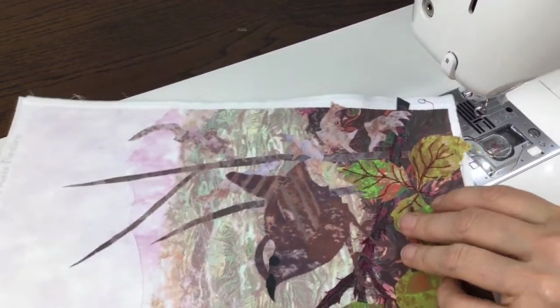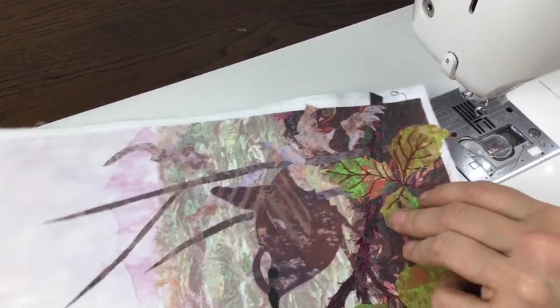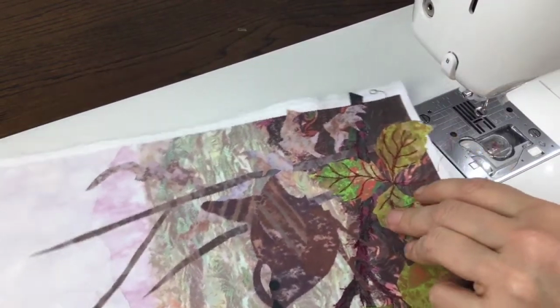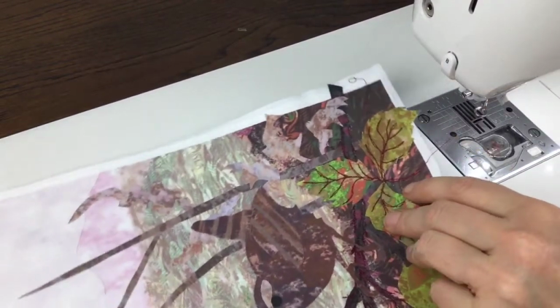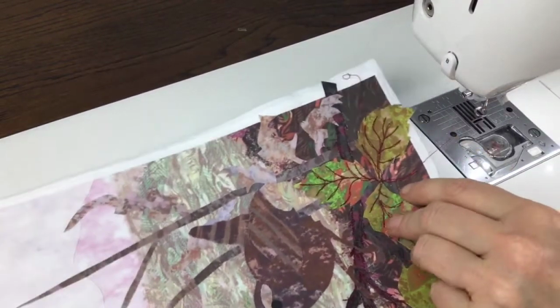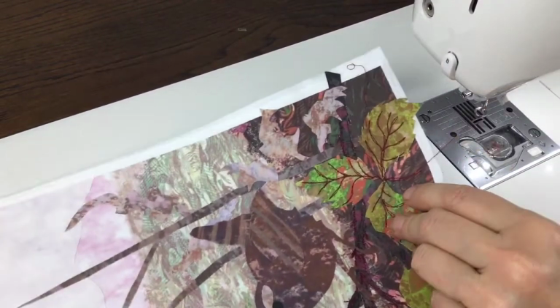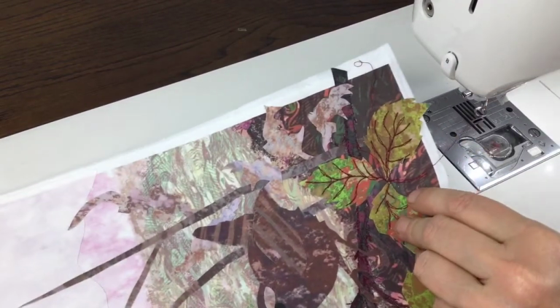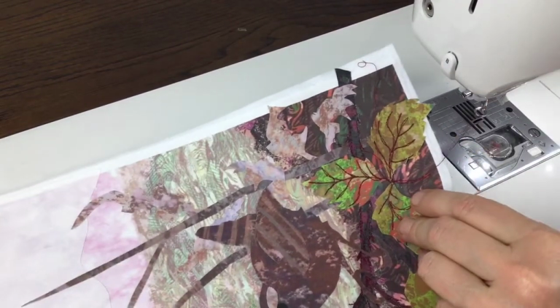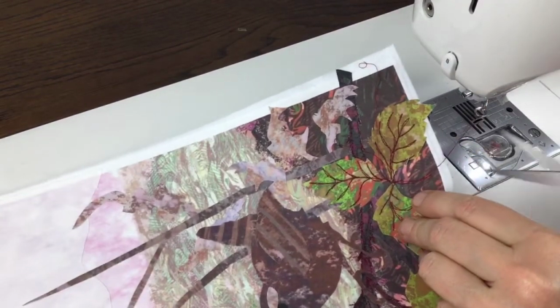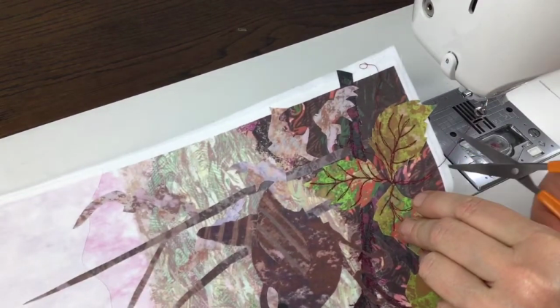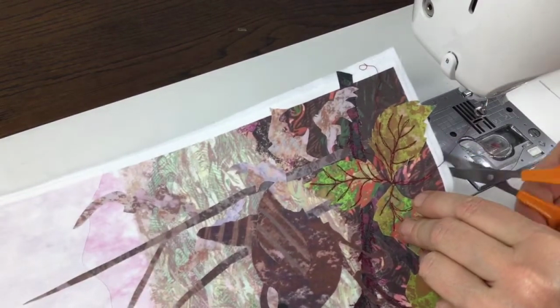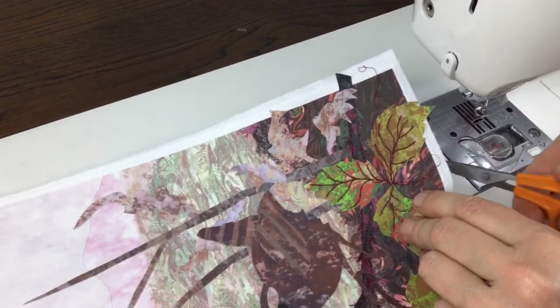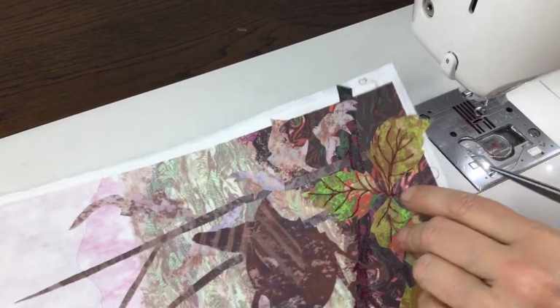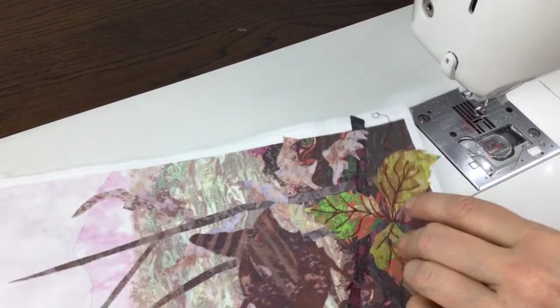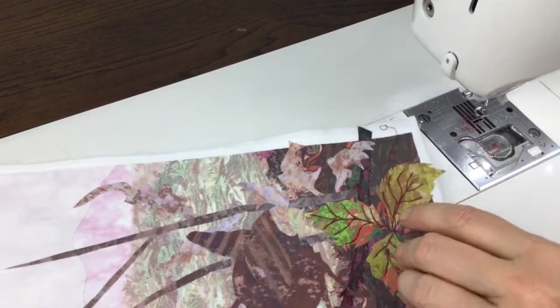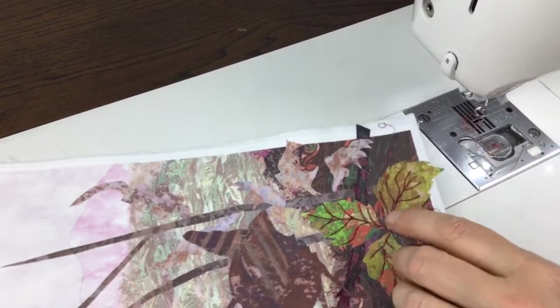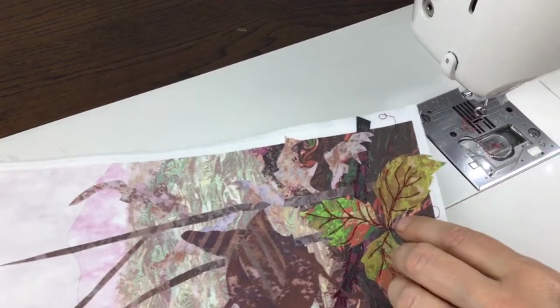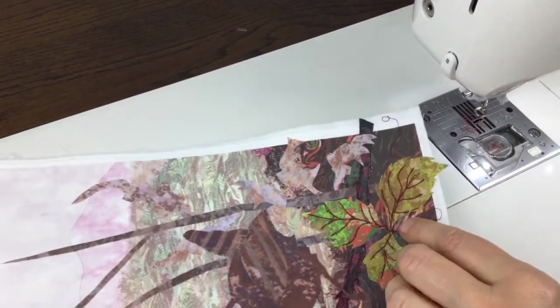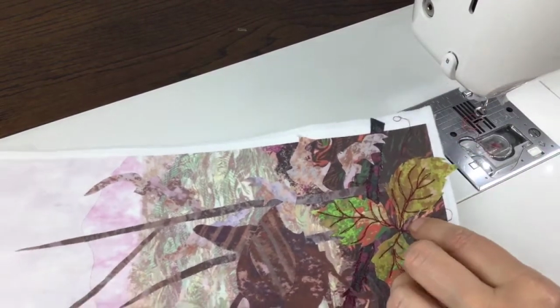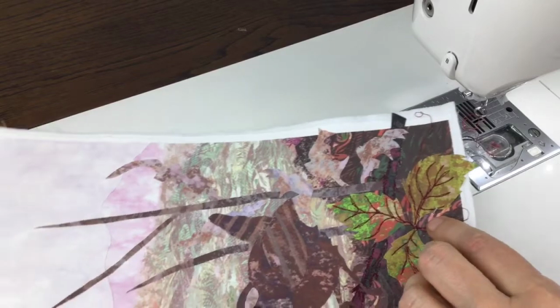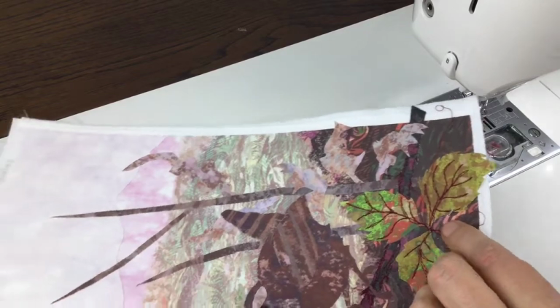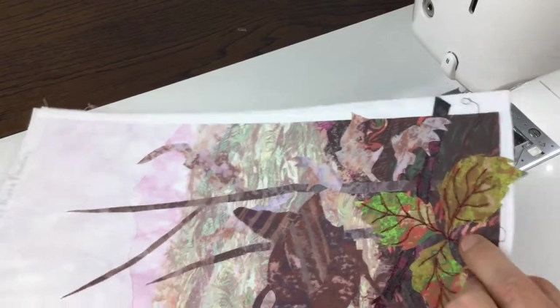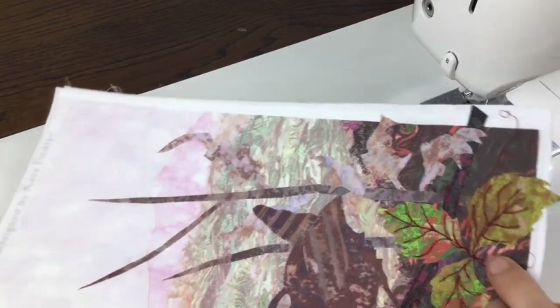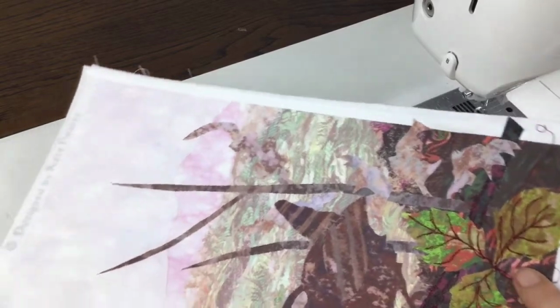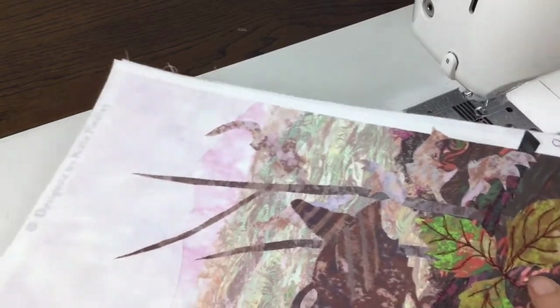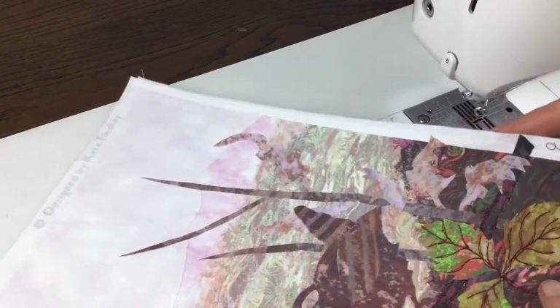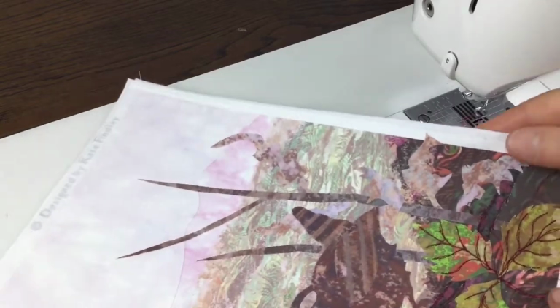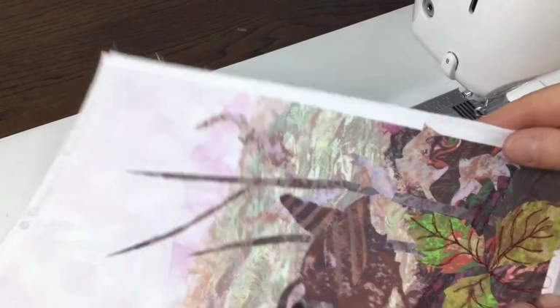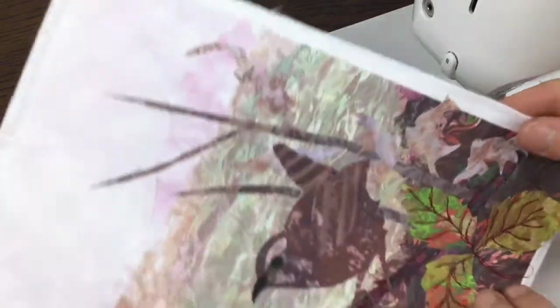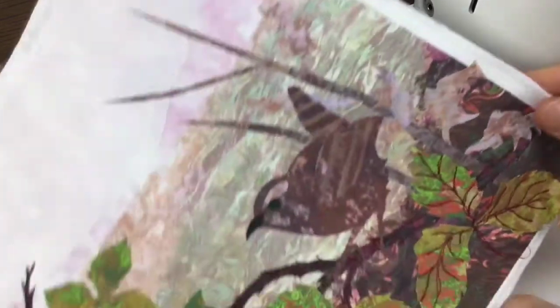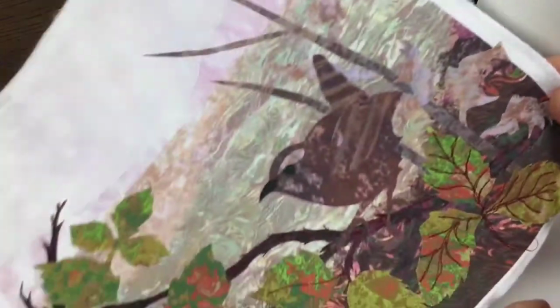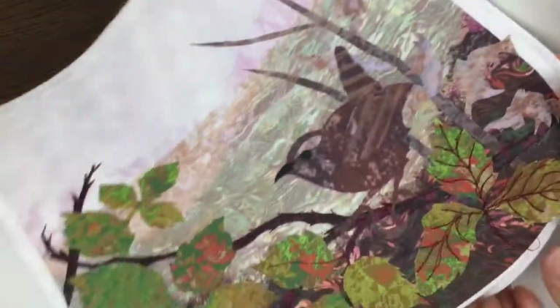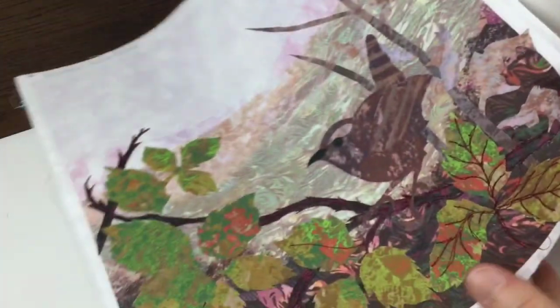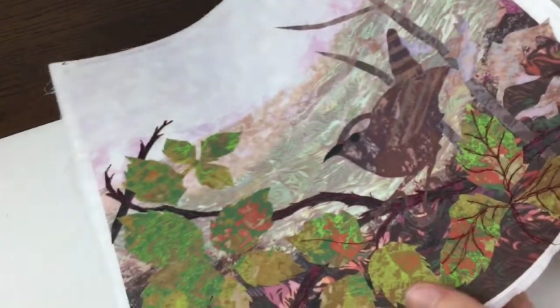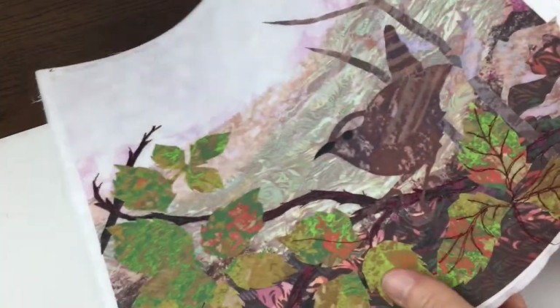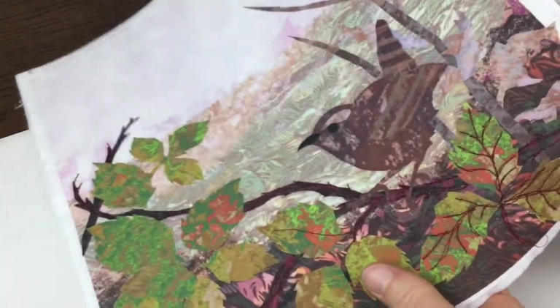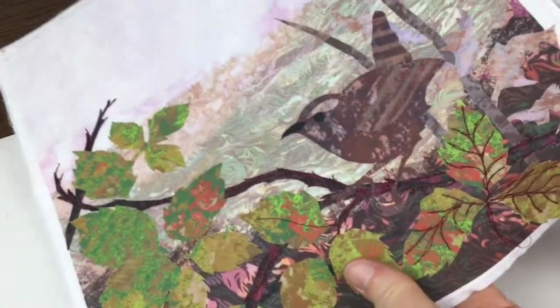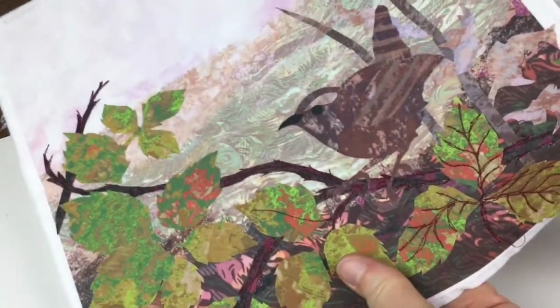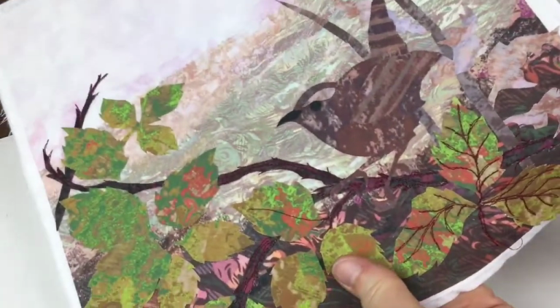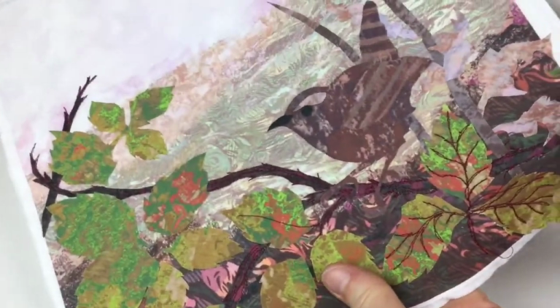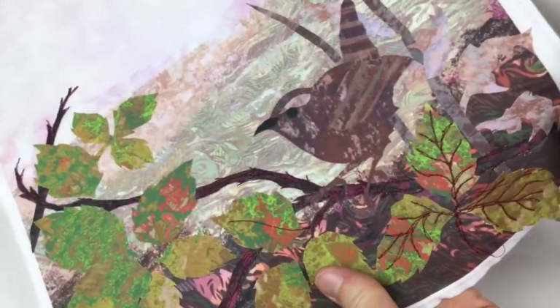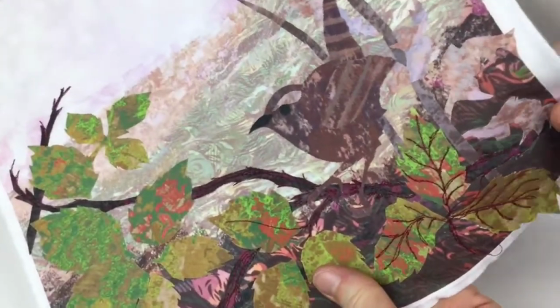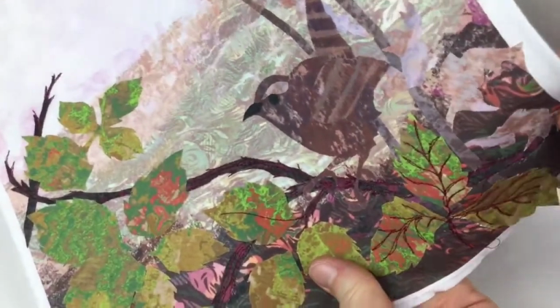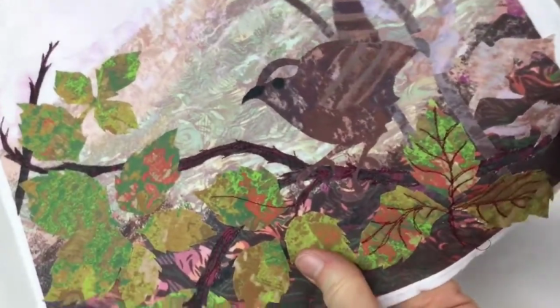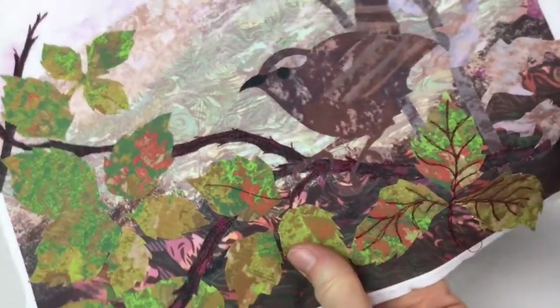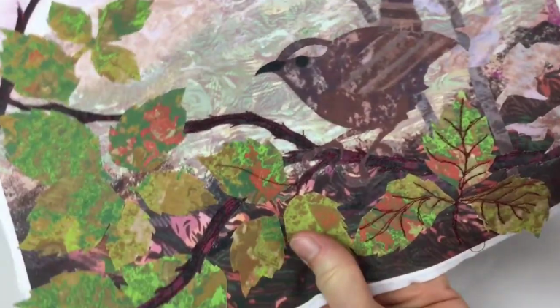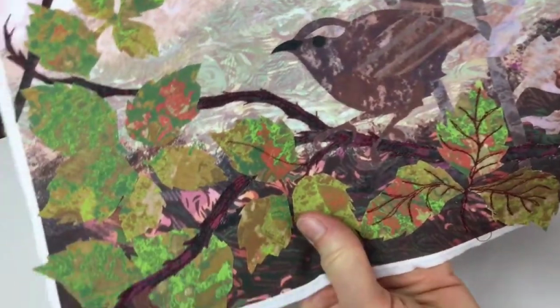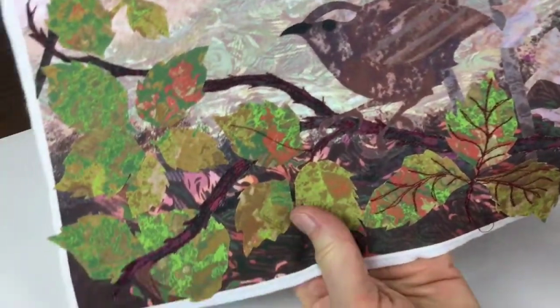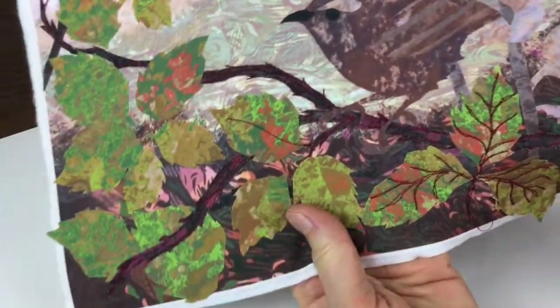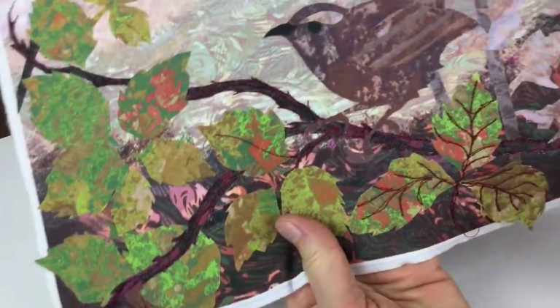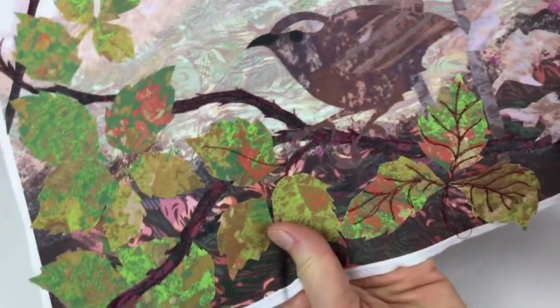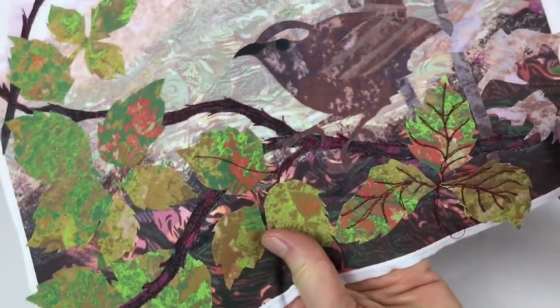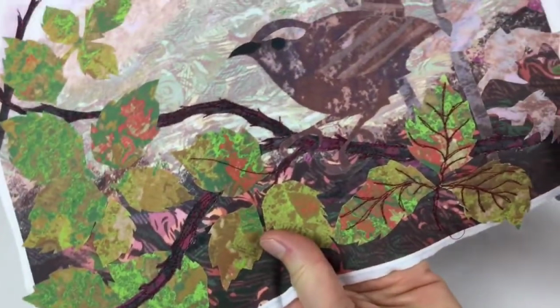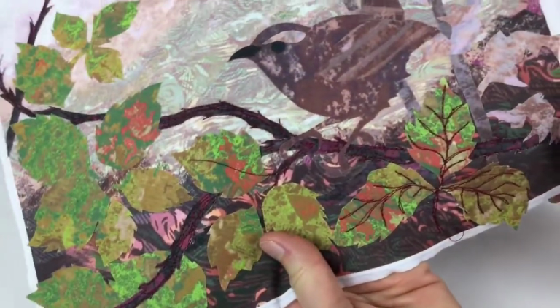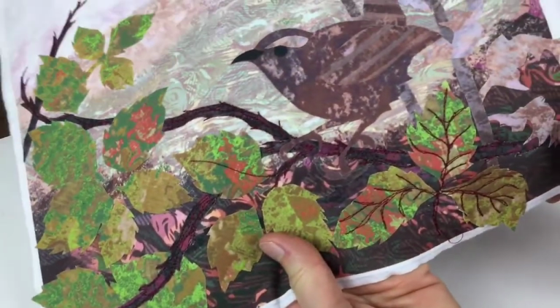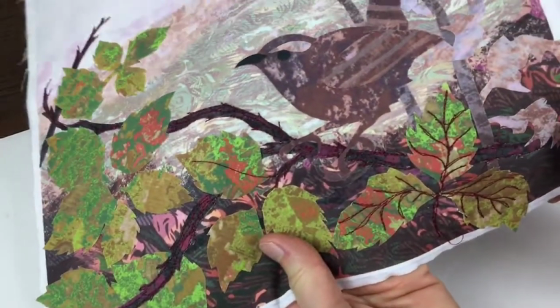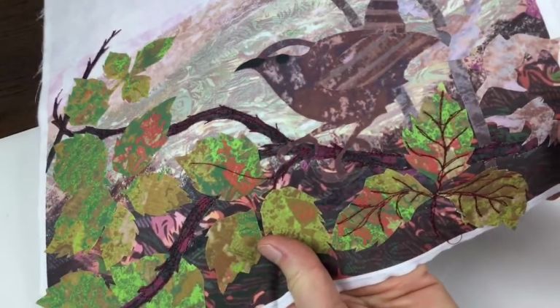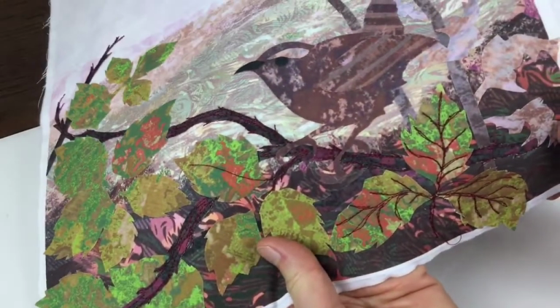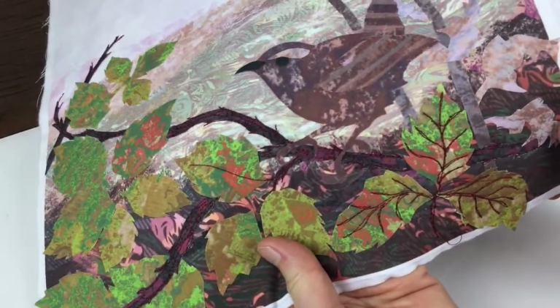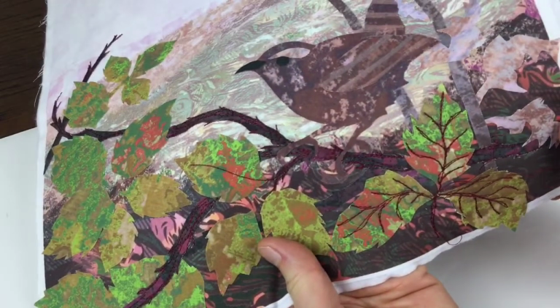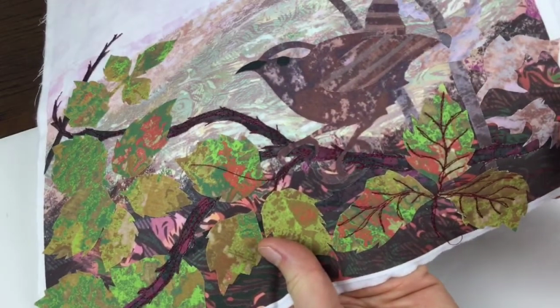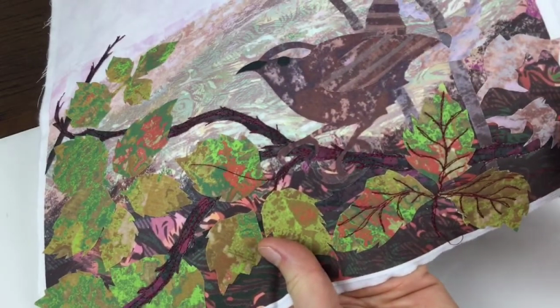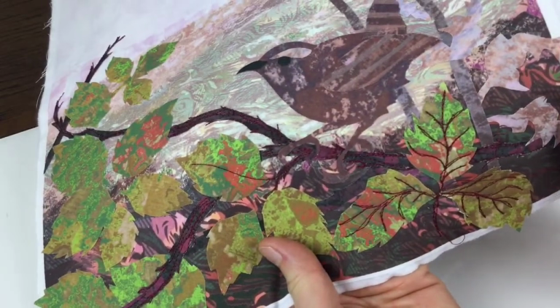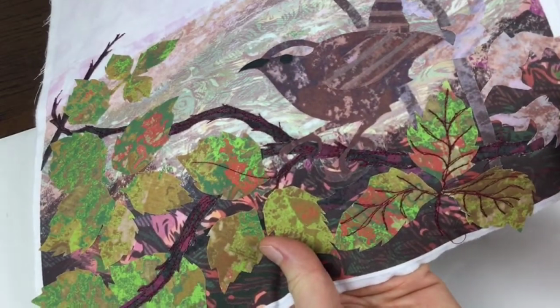So there are three leaves done. Hopefully you can see that that's the sort of detail that really begins to bring the picture to life.